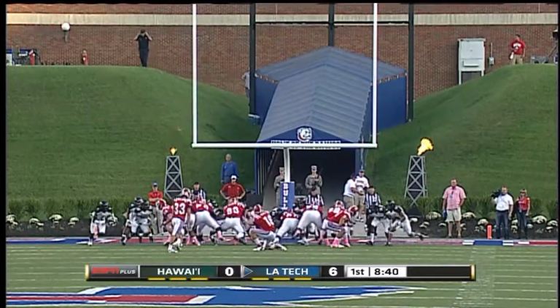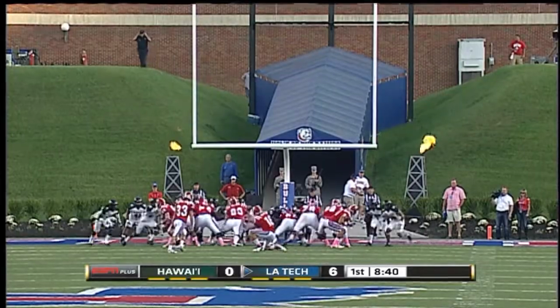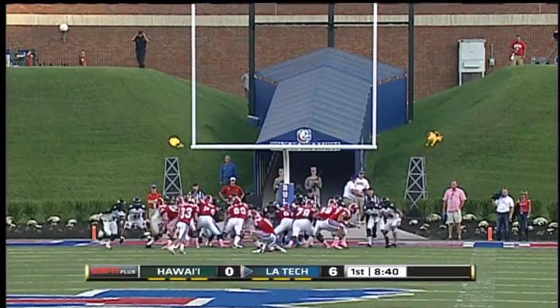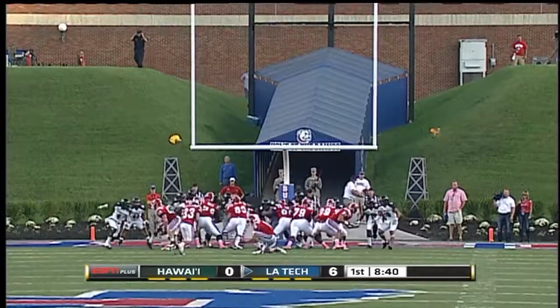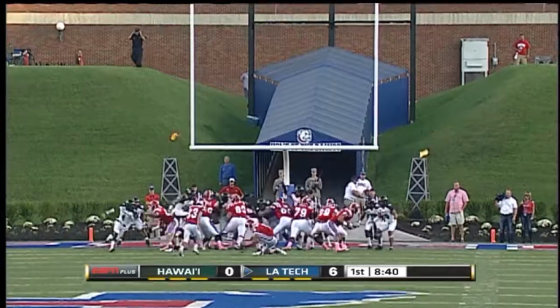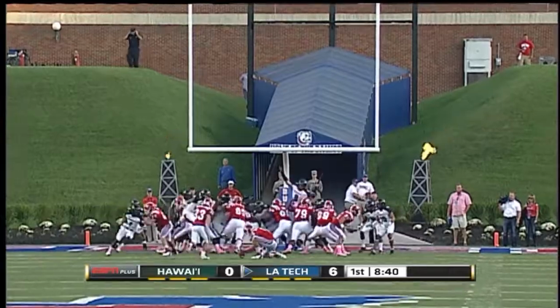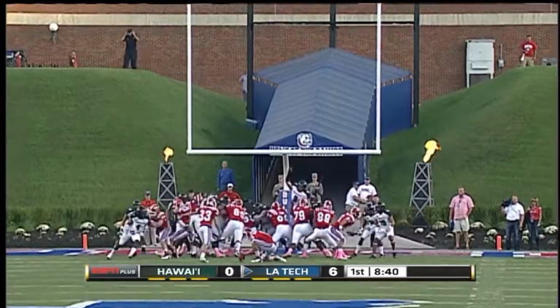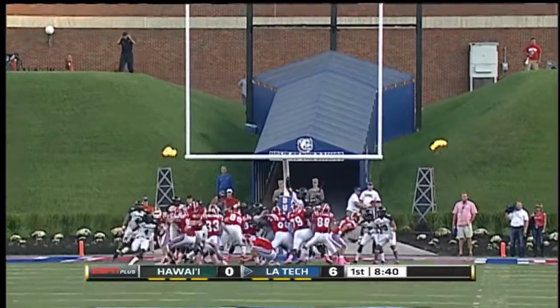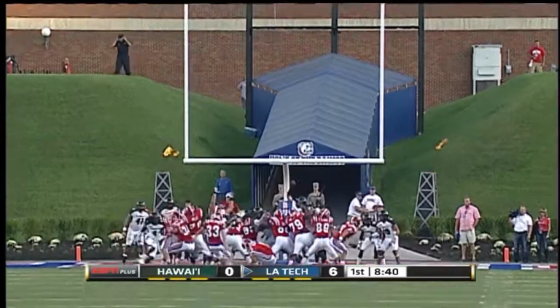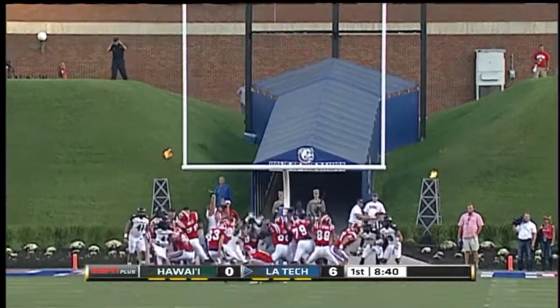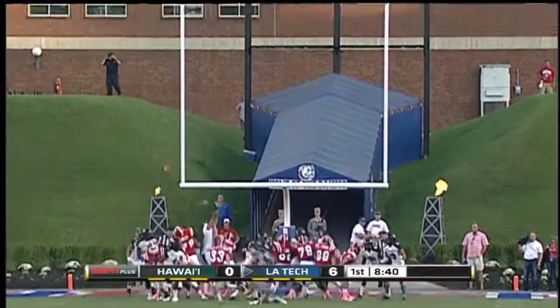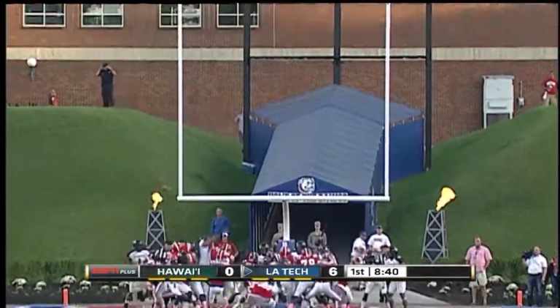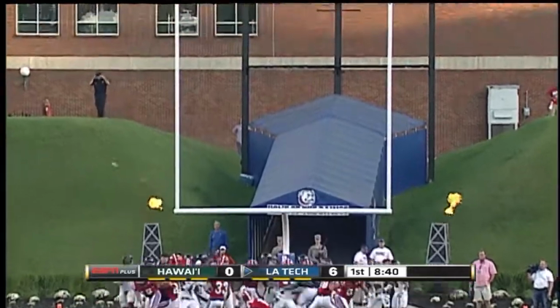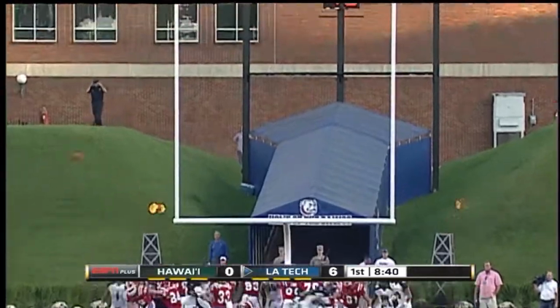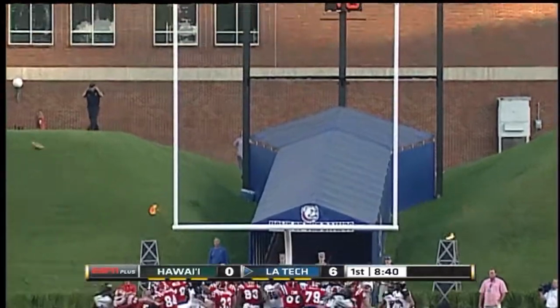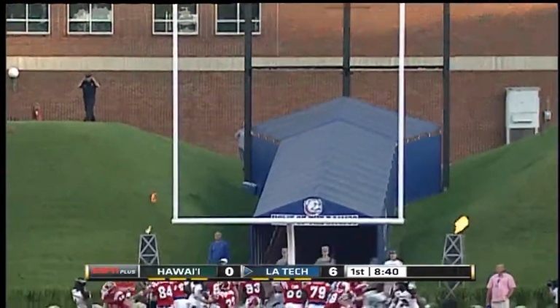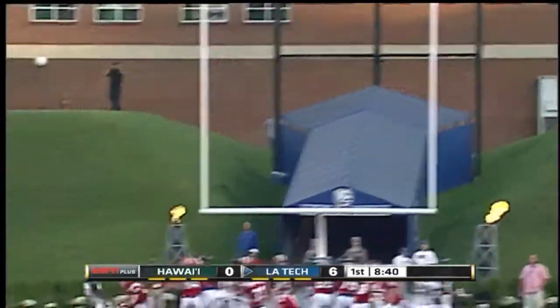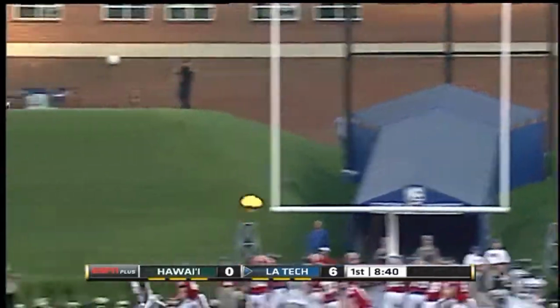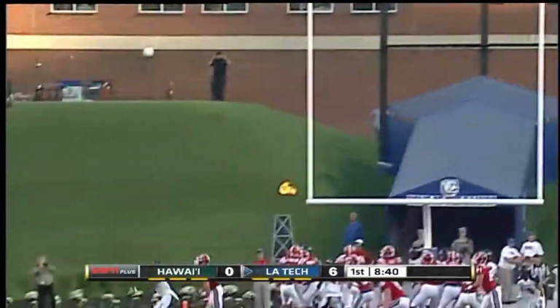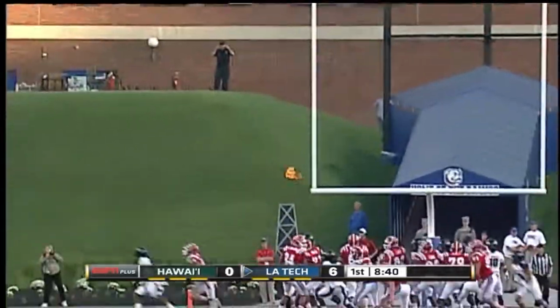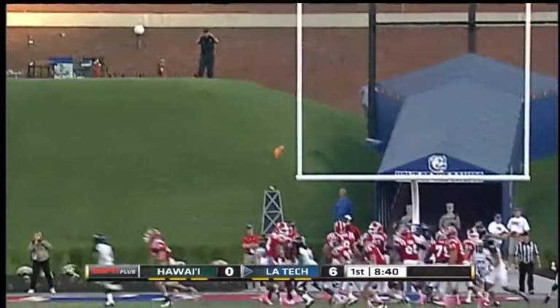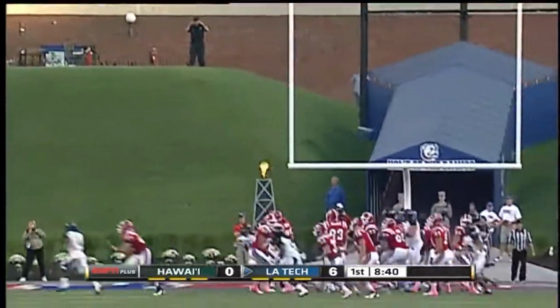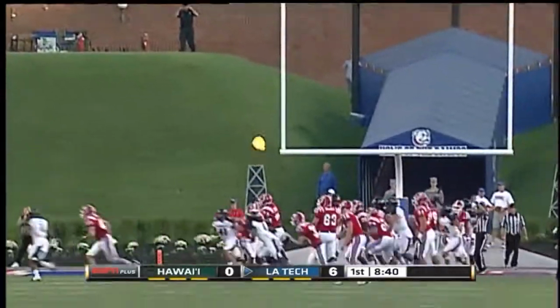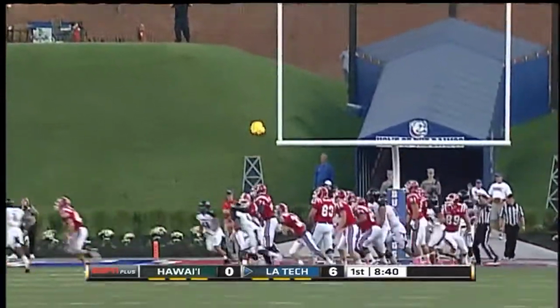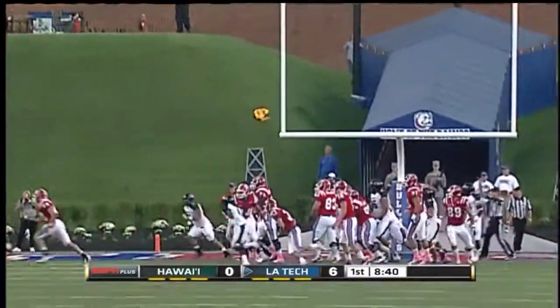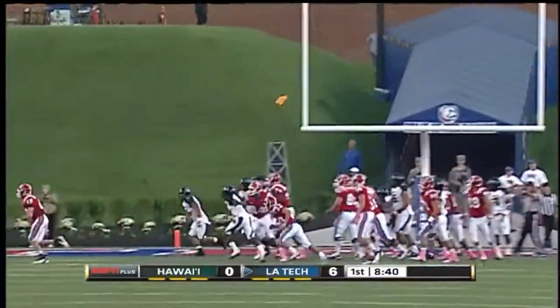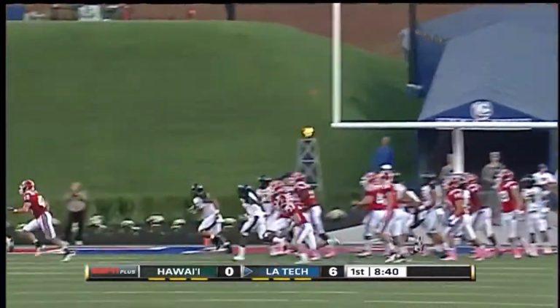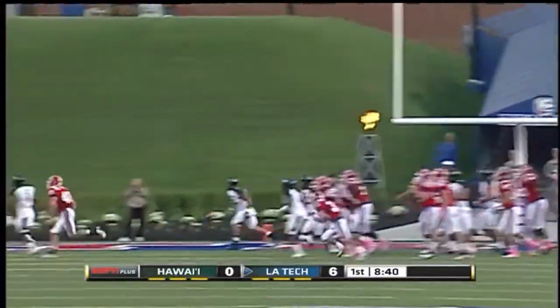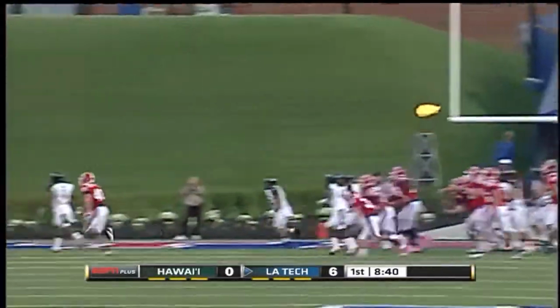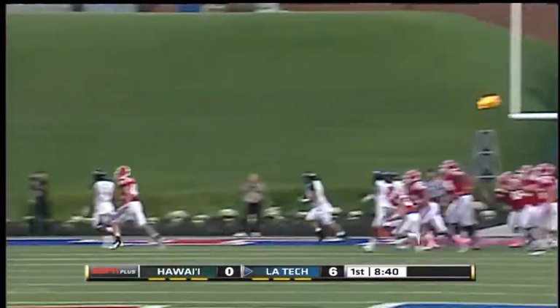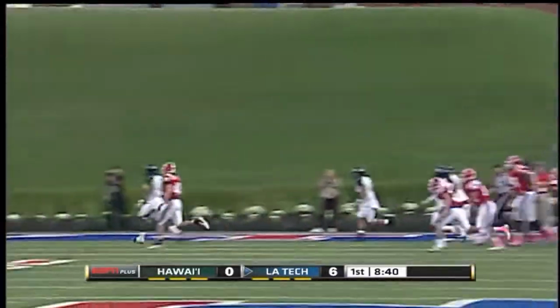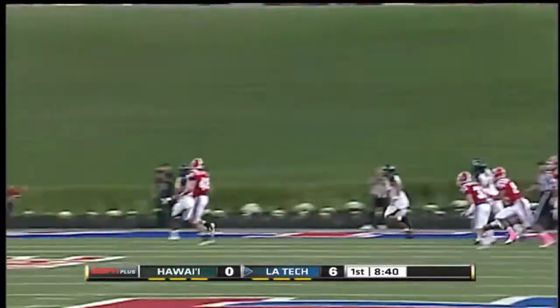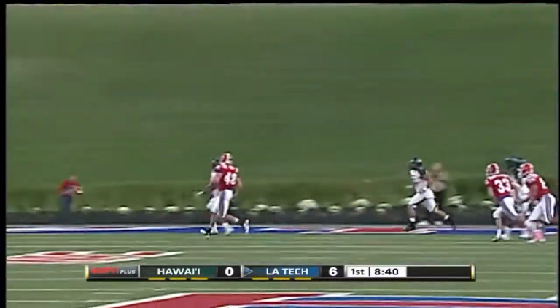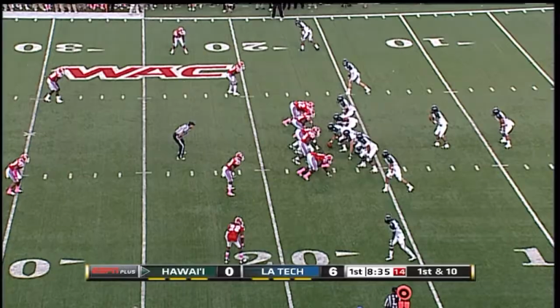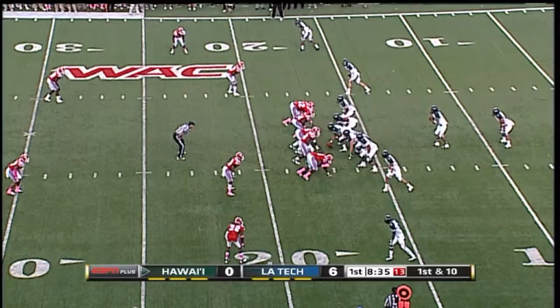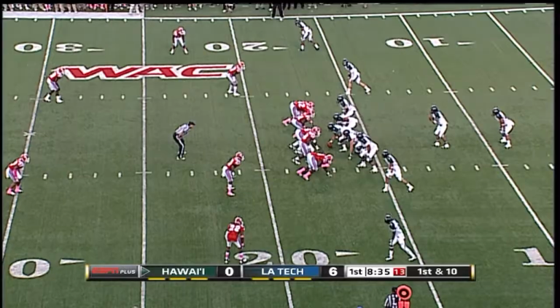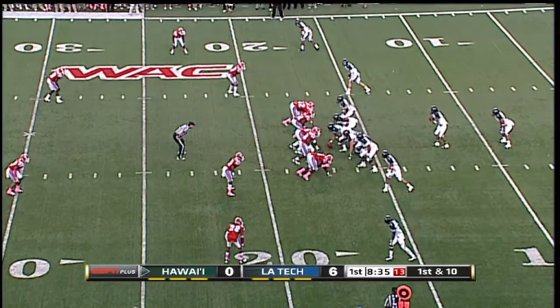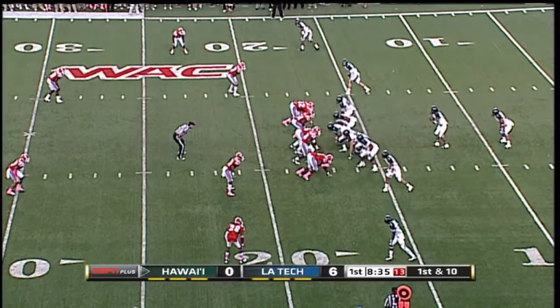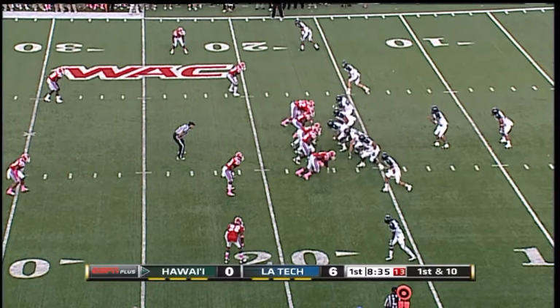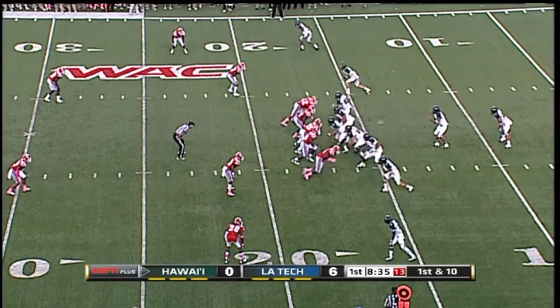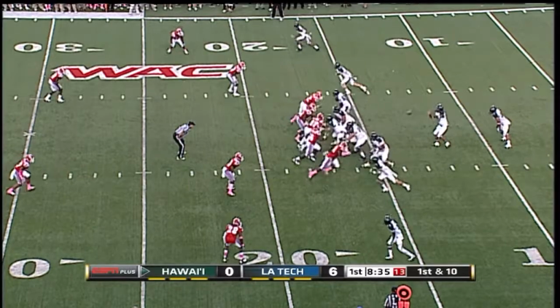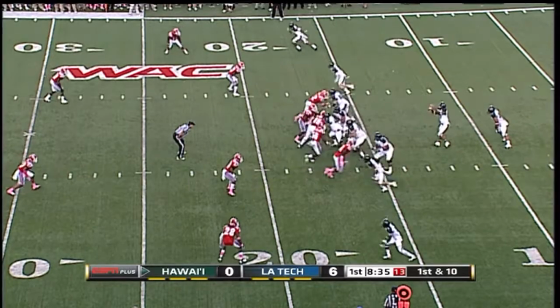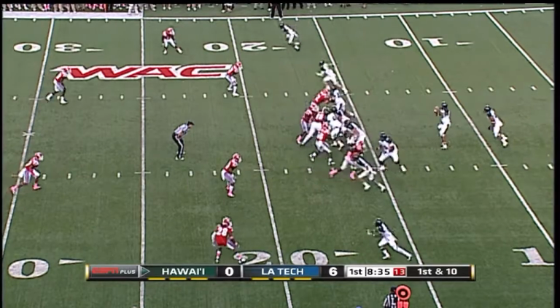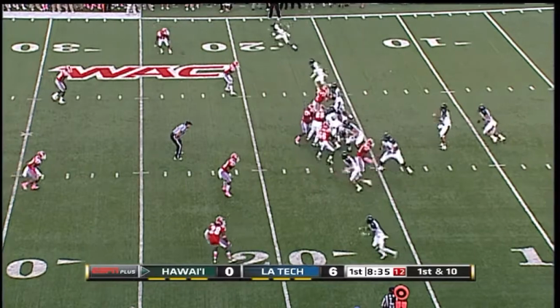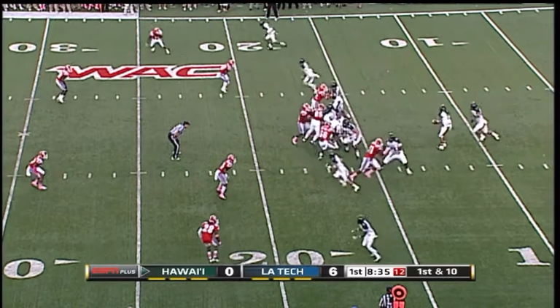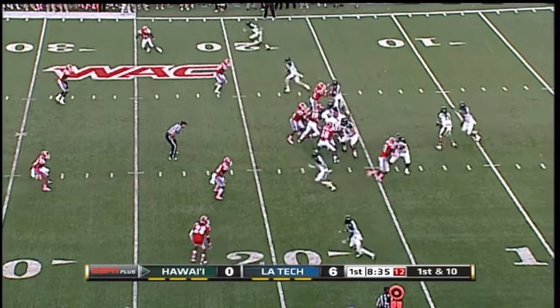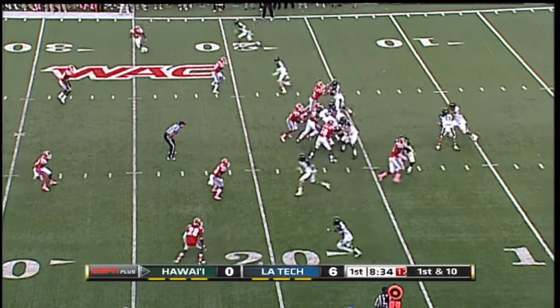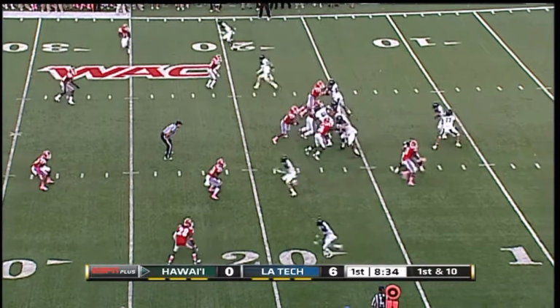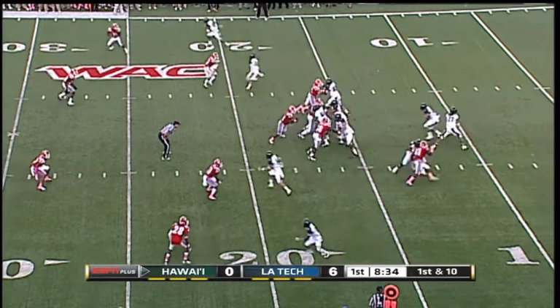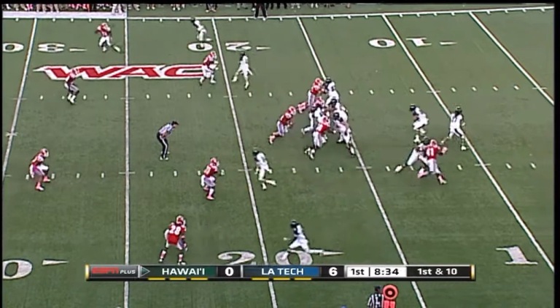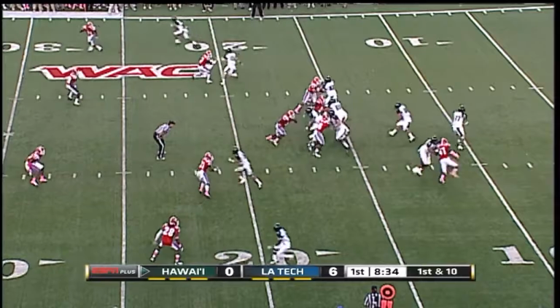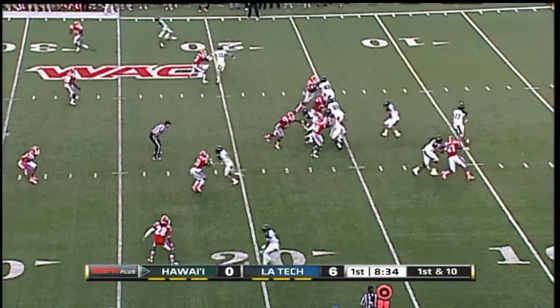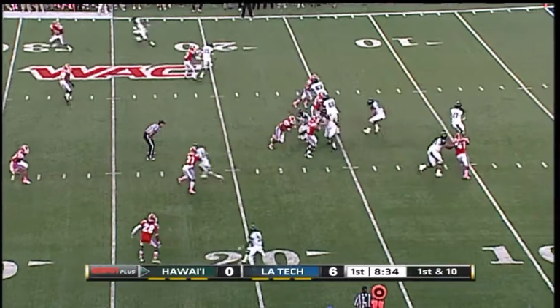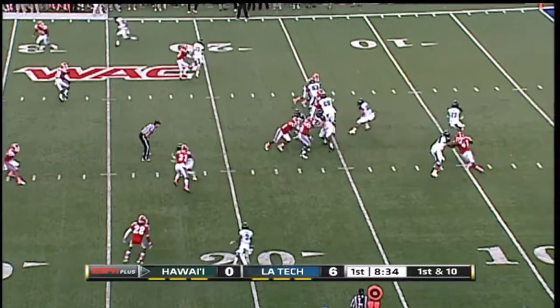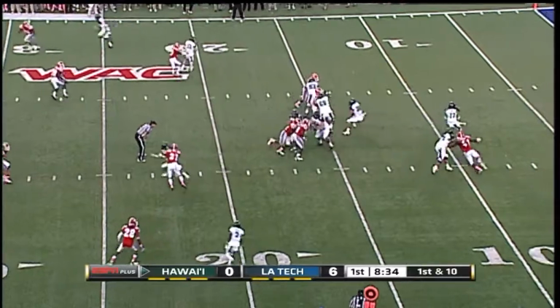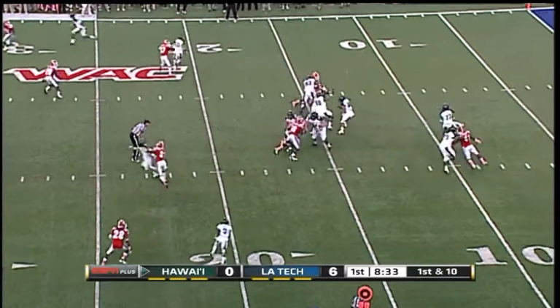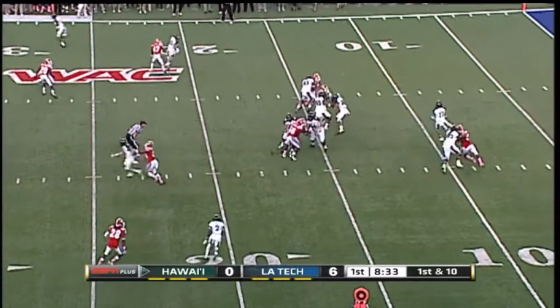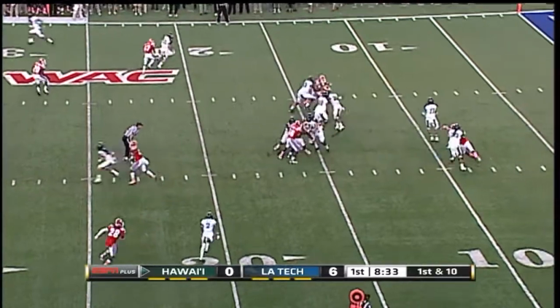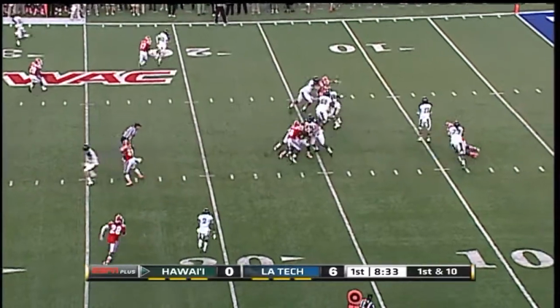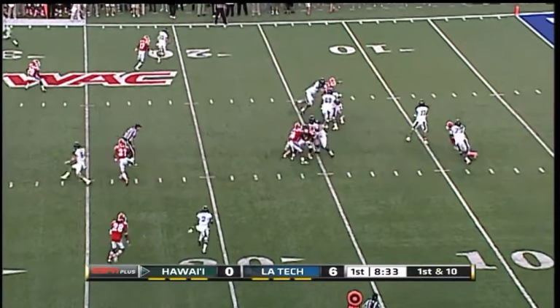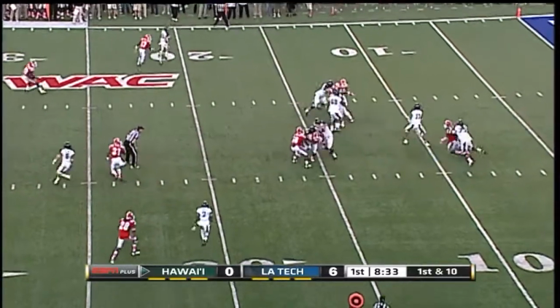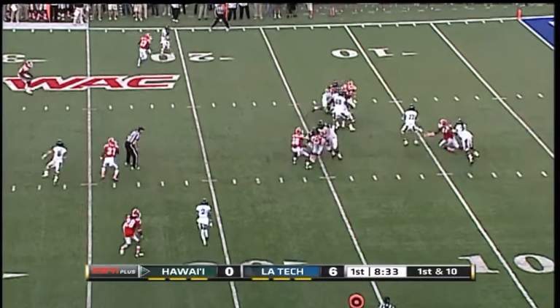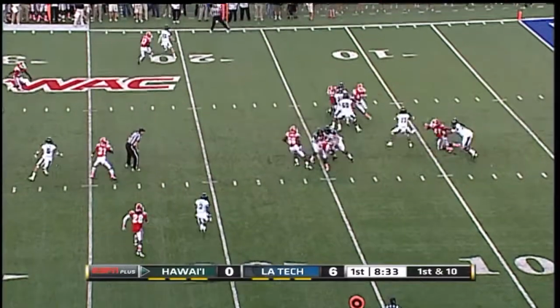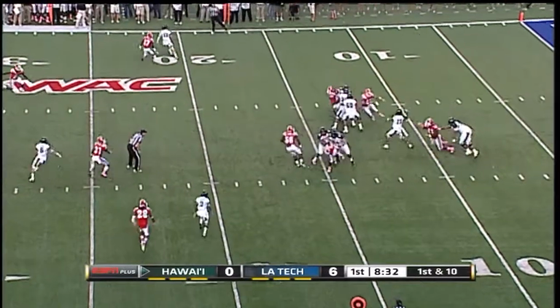Patton's fifth touchdown catch of the season, and the extra point is blocked. Did not look good on their initial series, but here they are, second time up there.